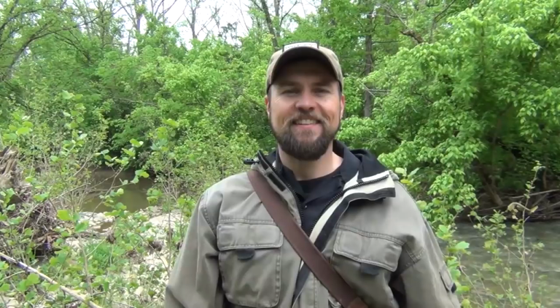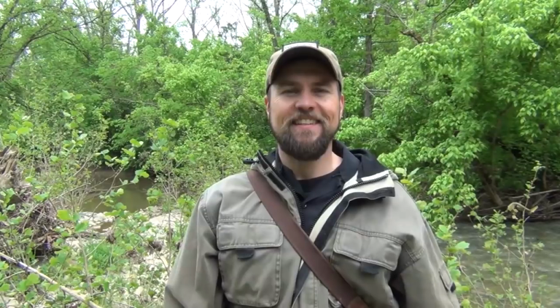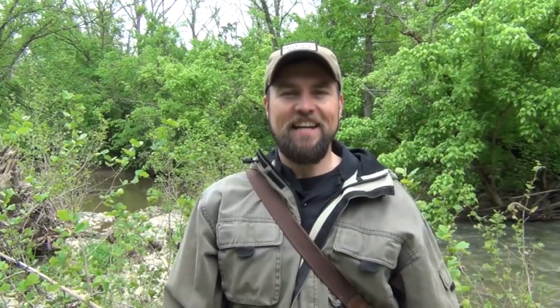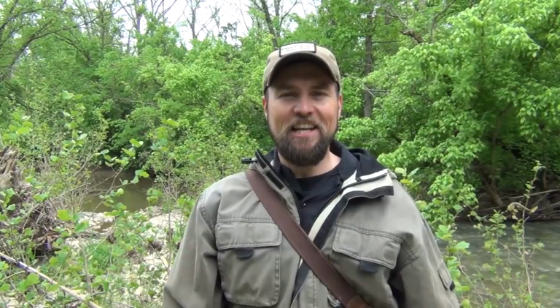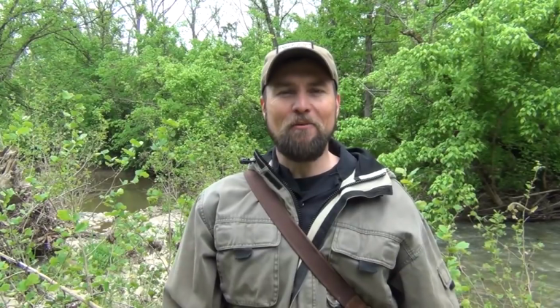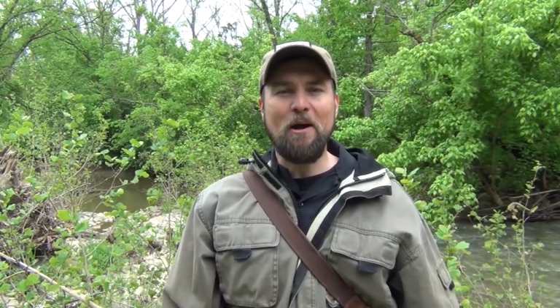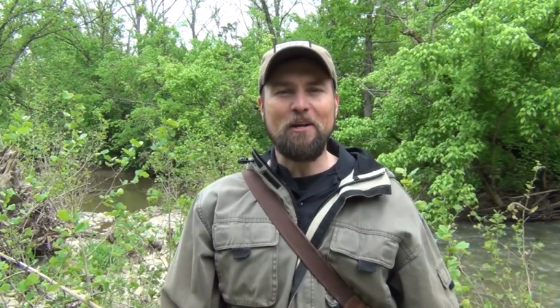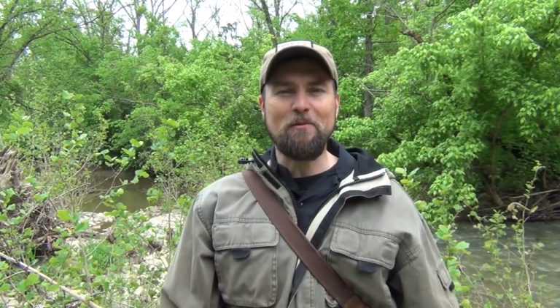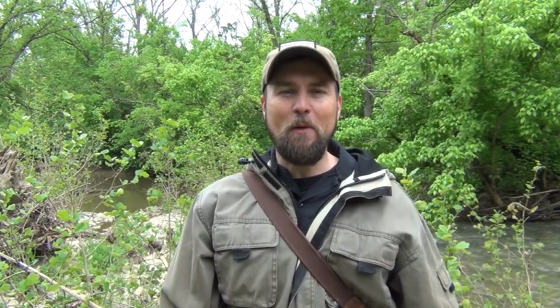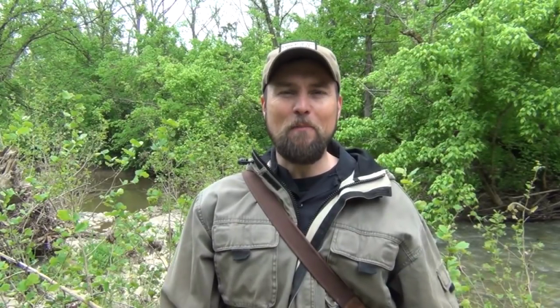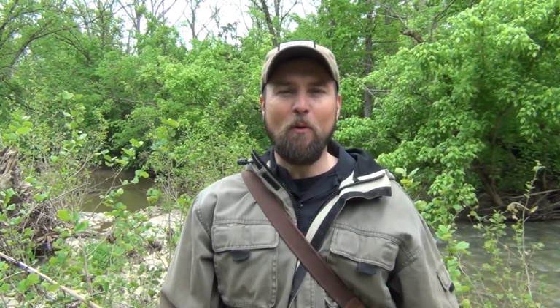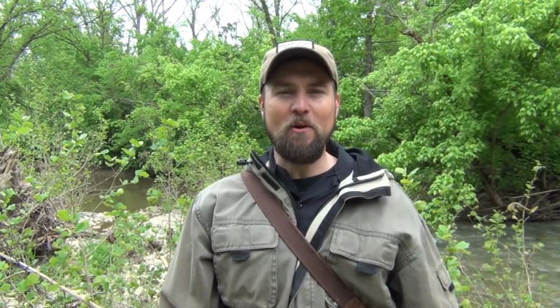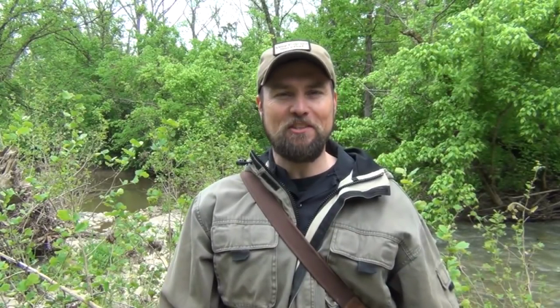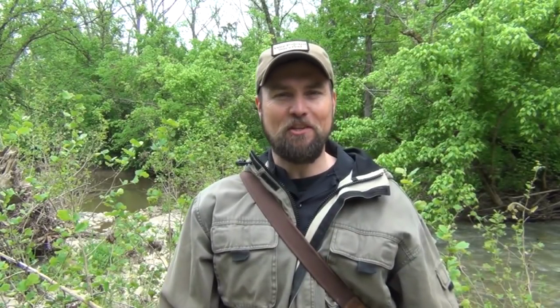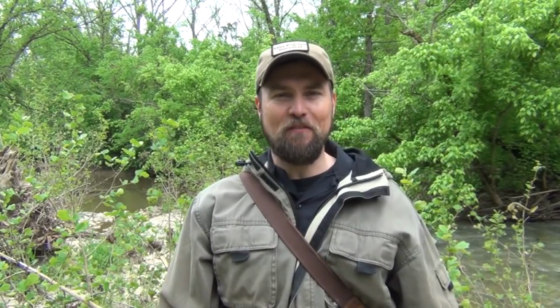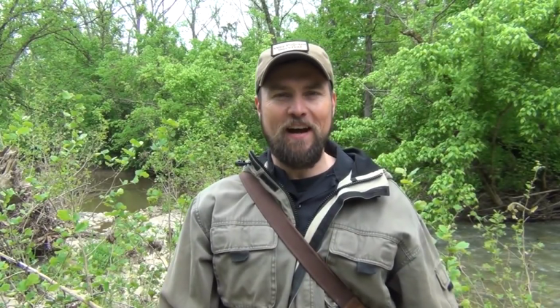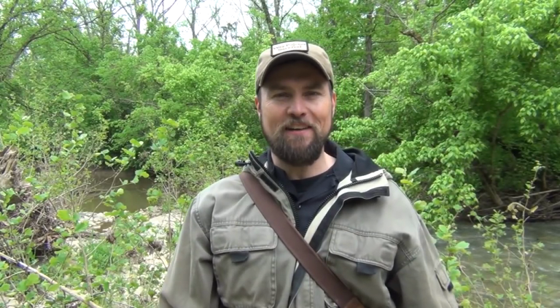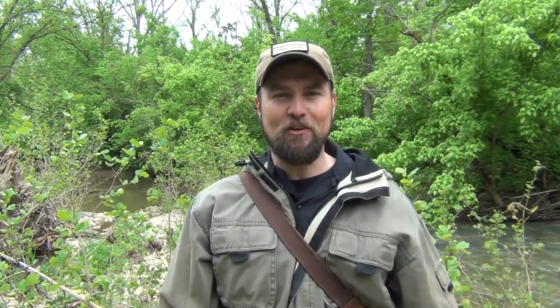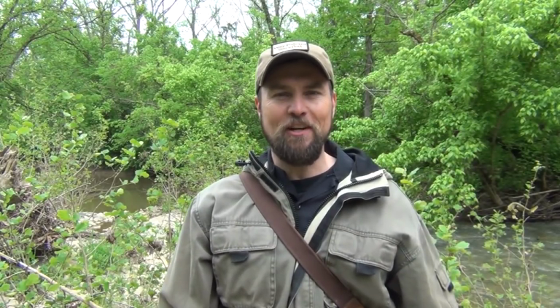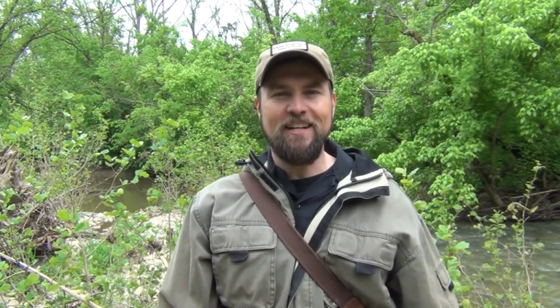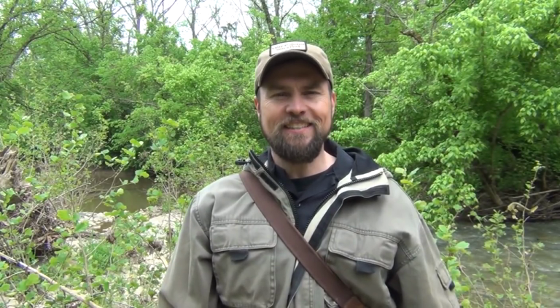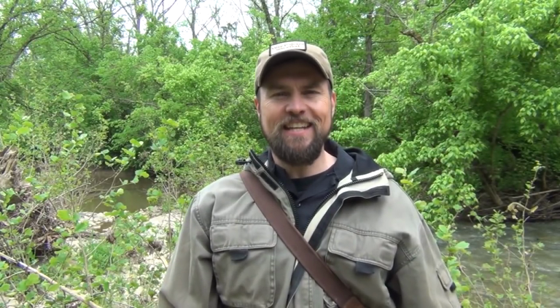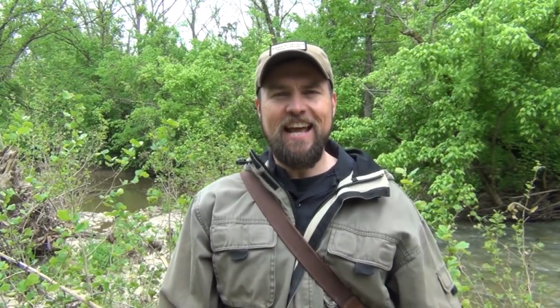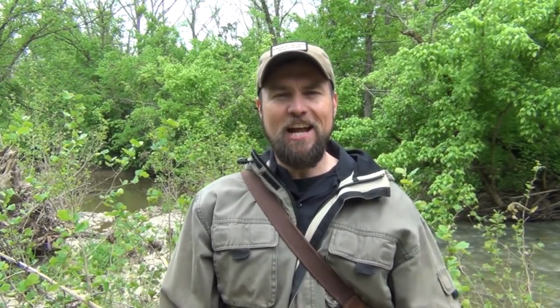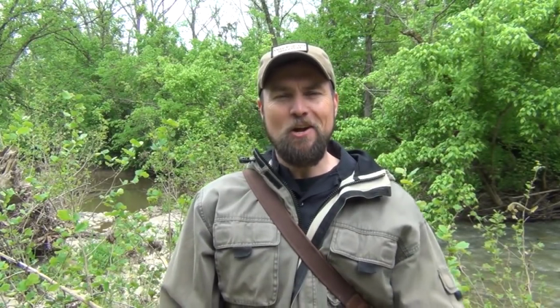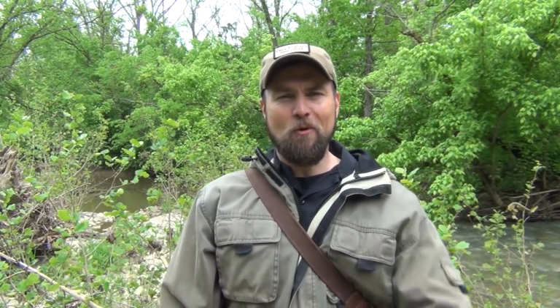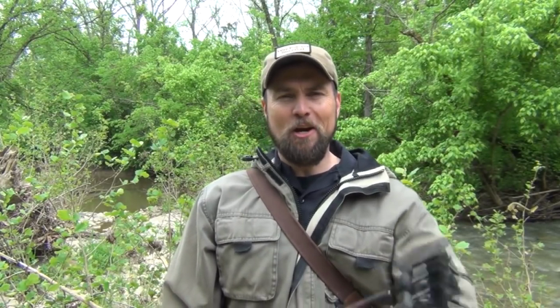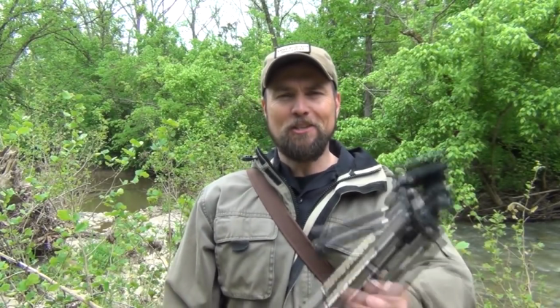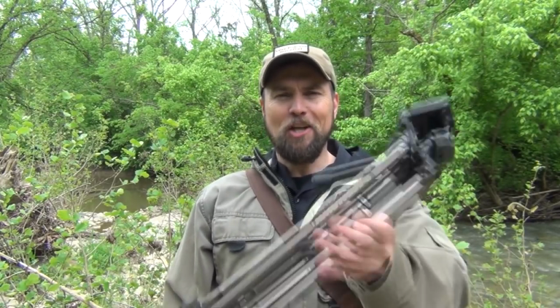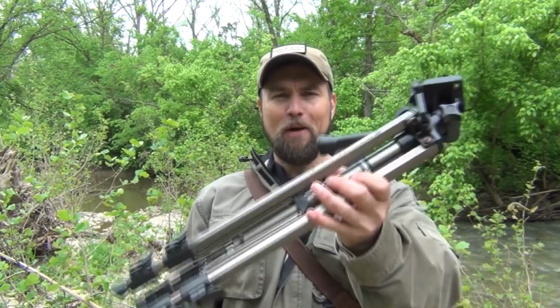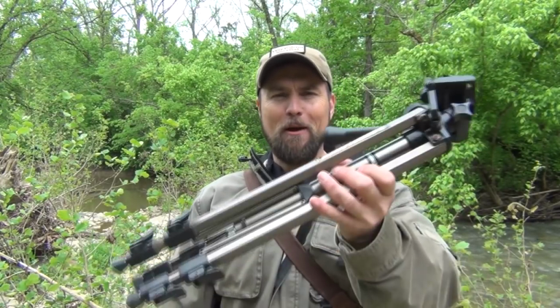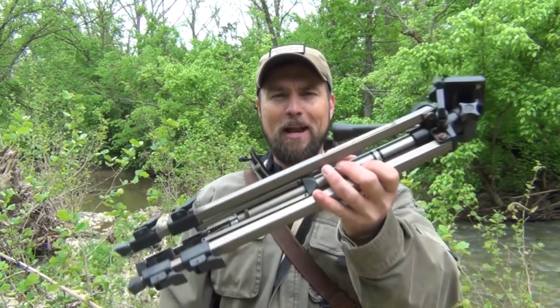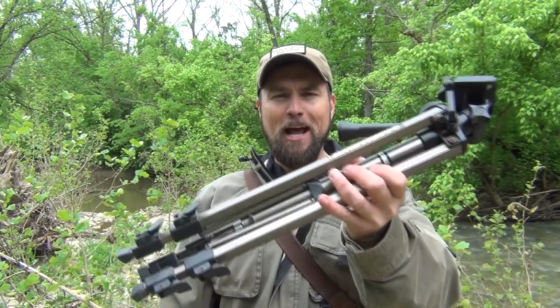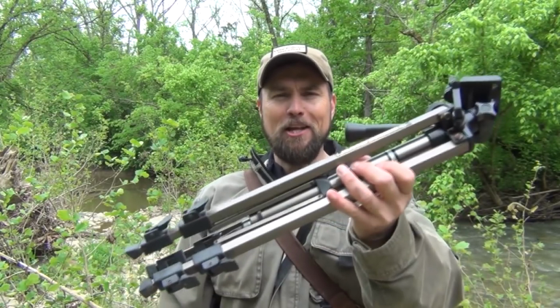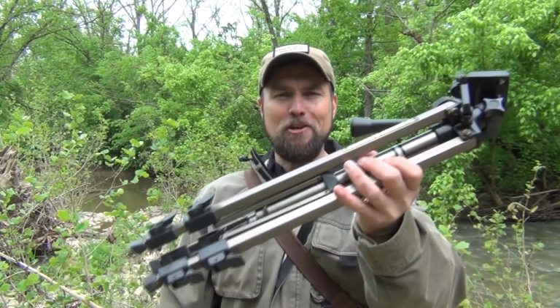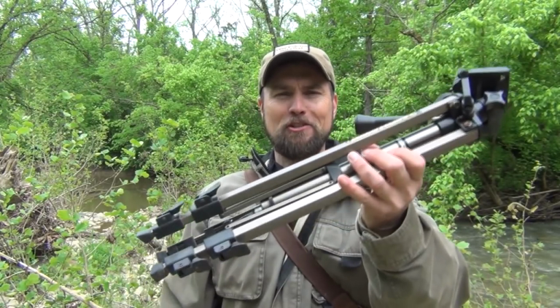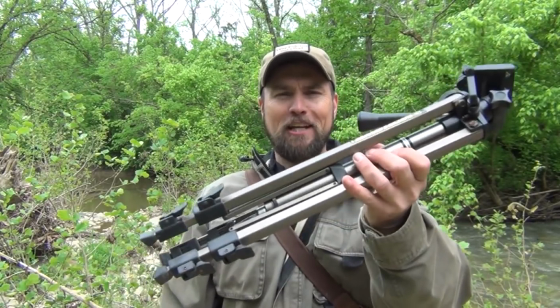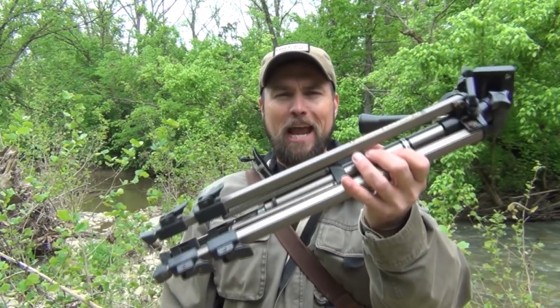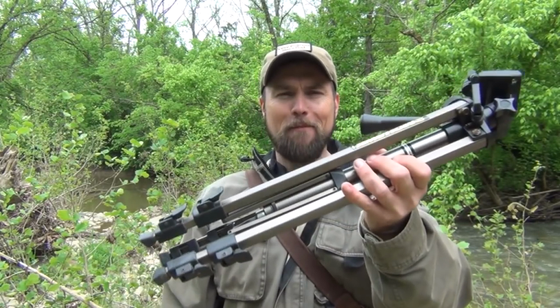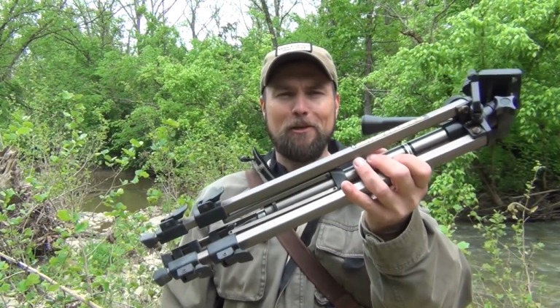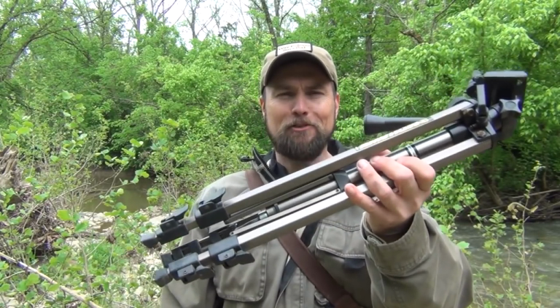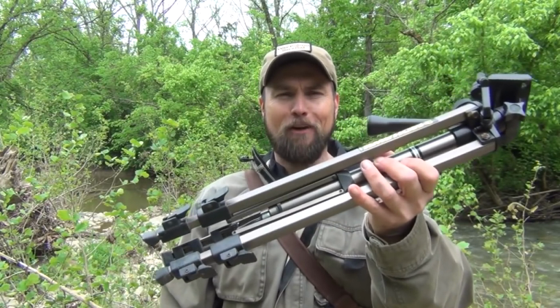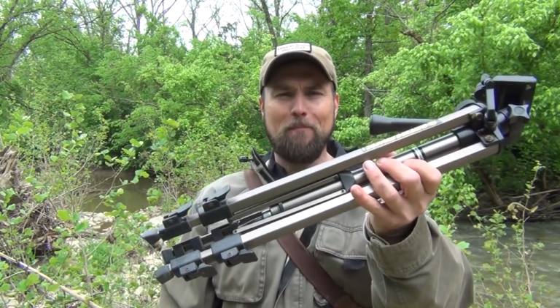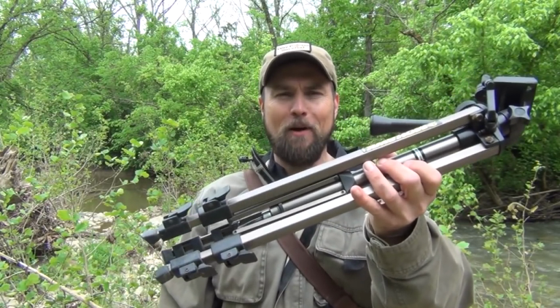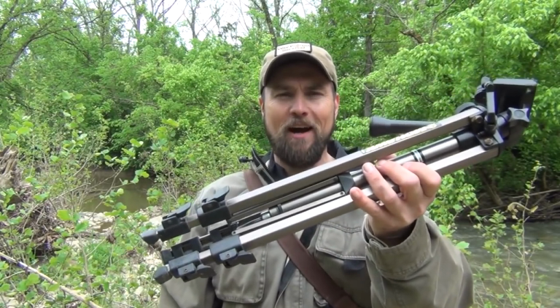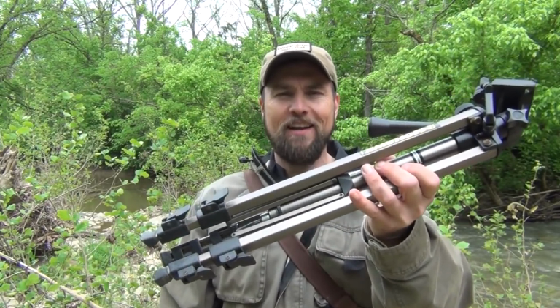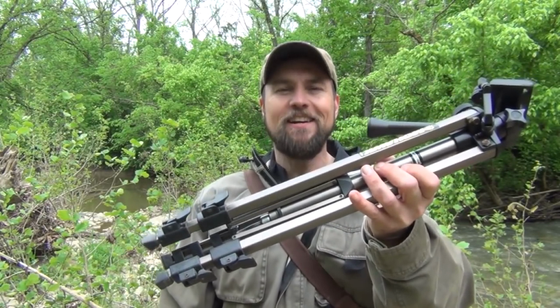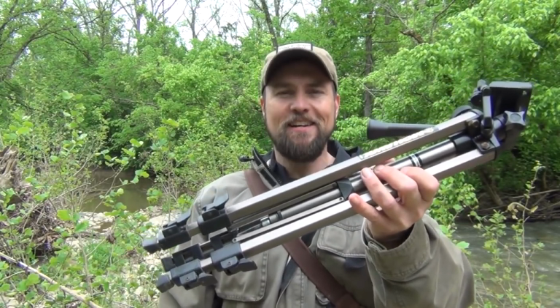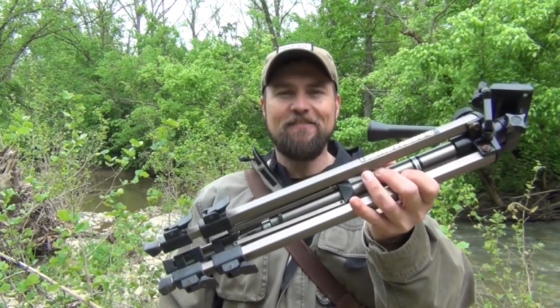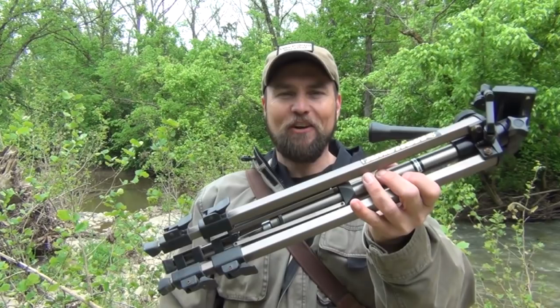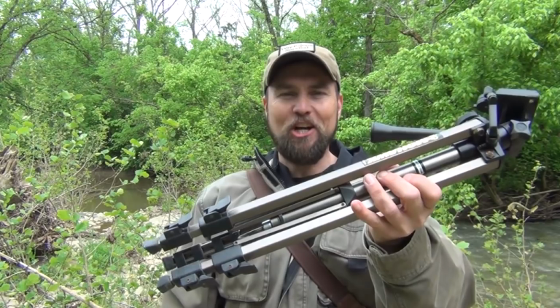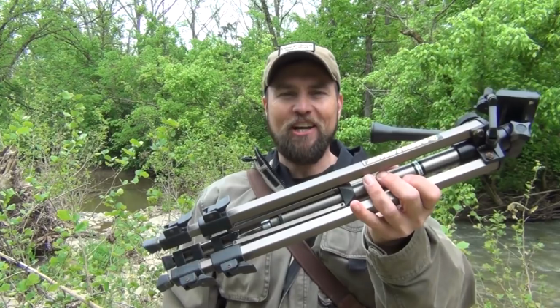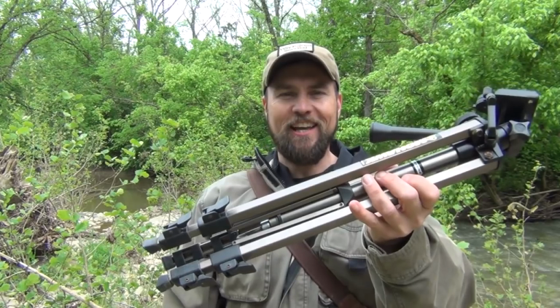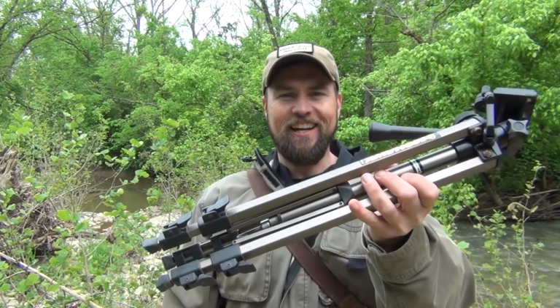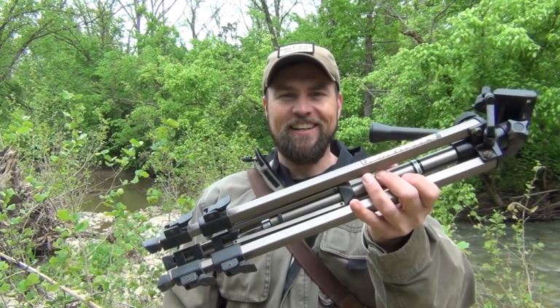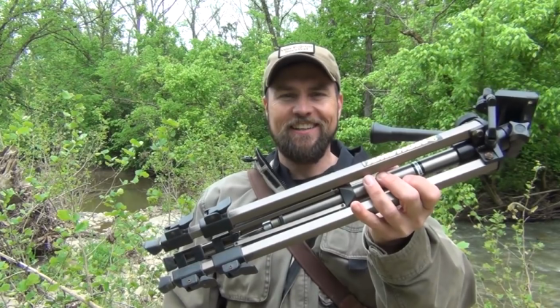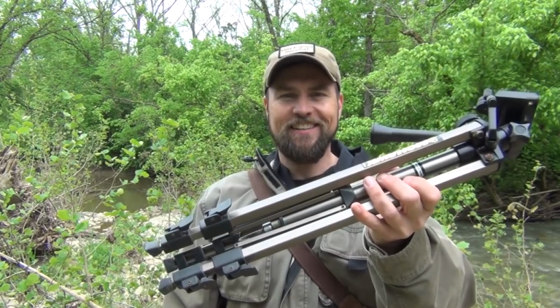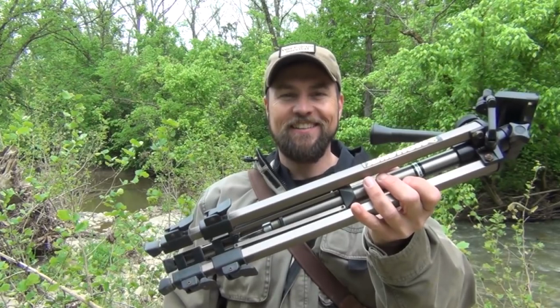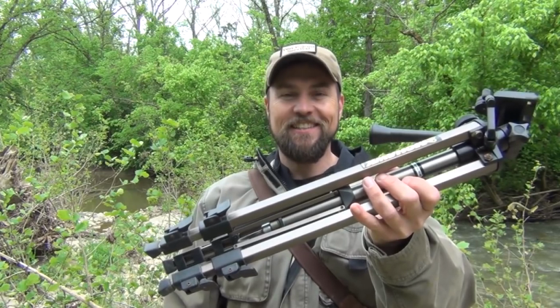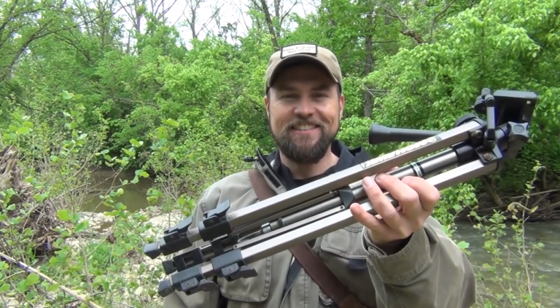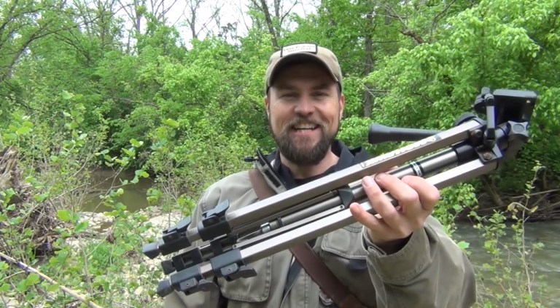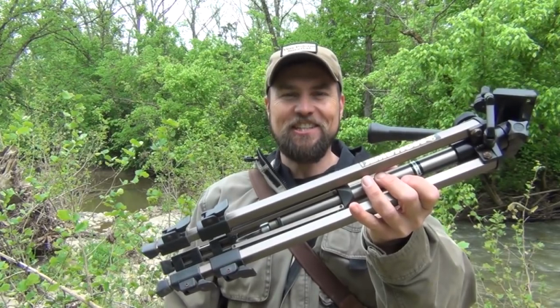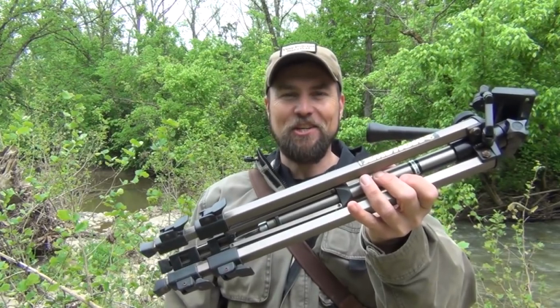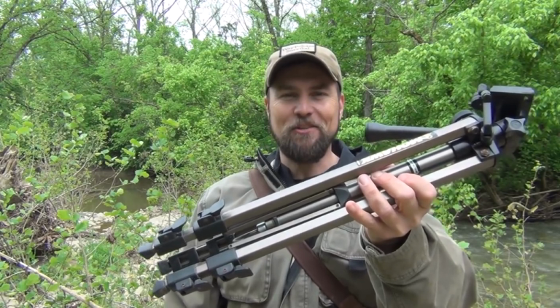Hello, welcome to Waypoint Survival. Today we're going to talk about how to use a camera tripod for cooking. Stay tuned.